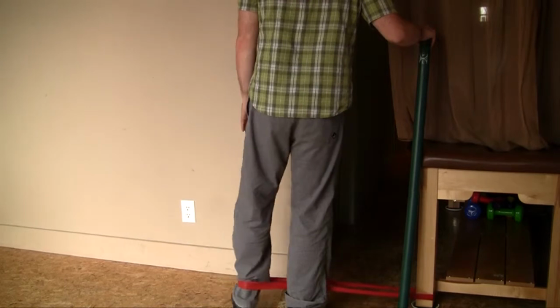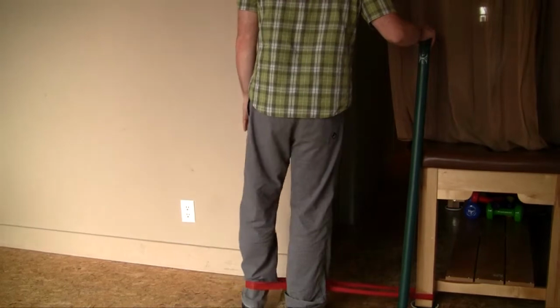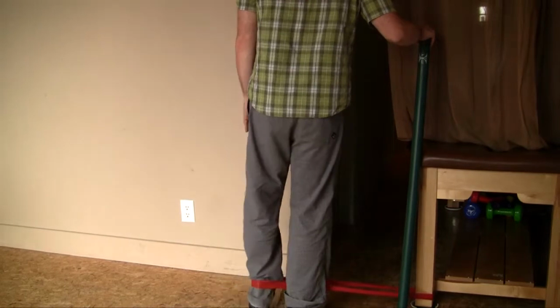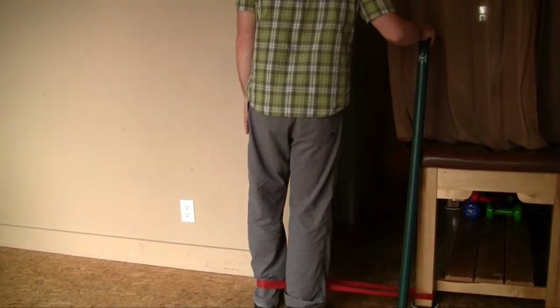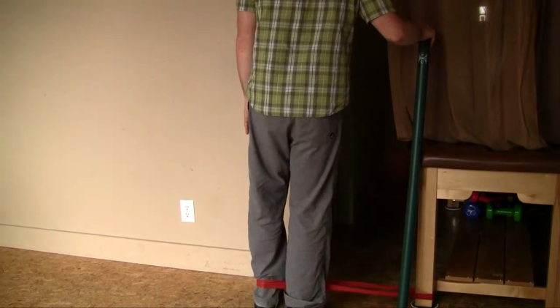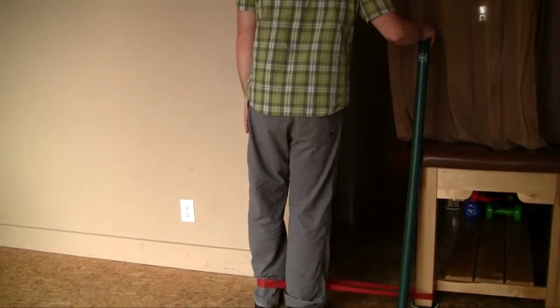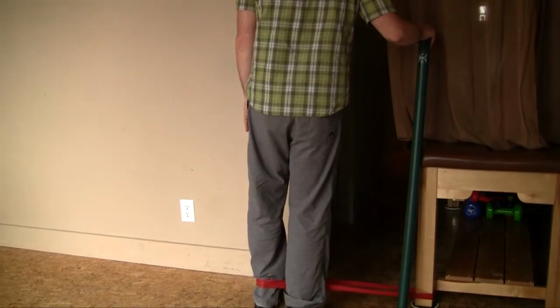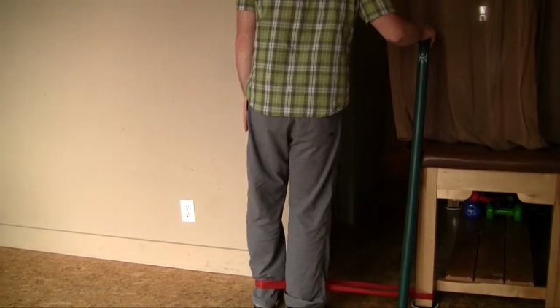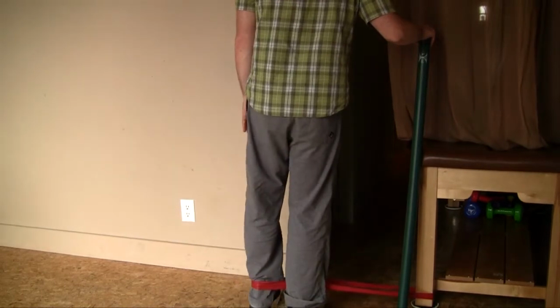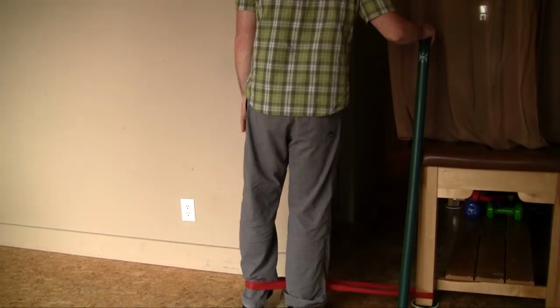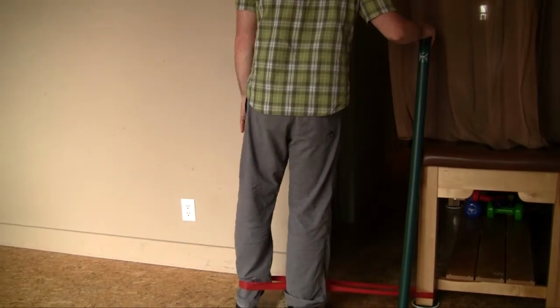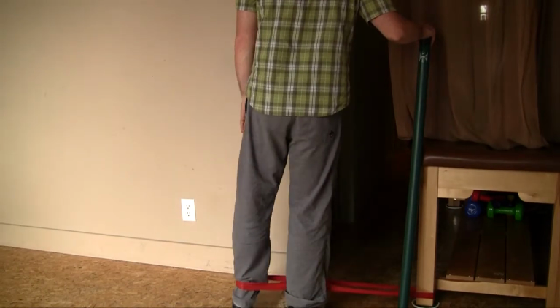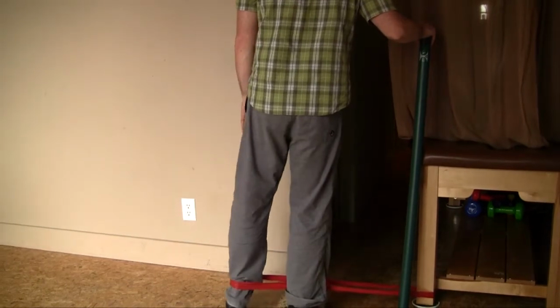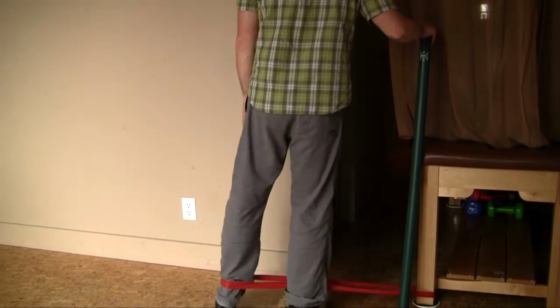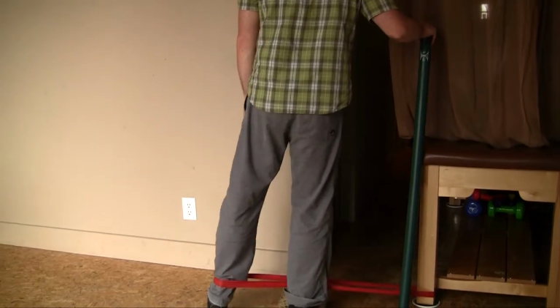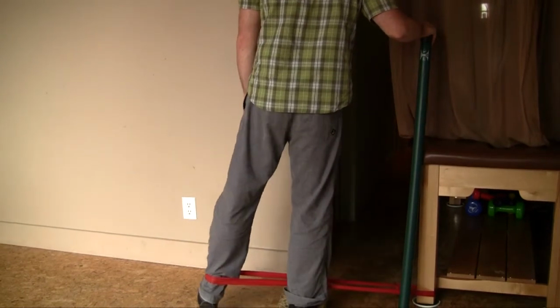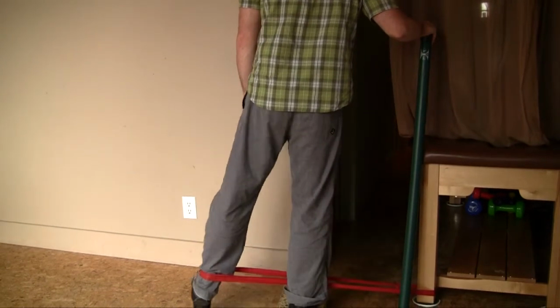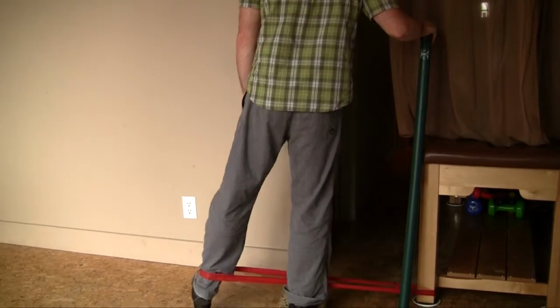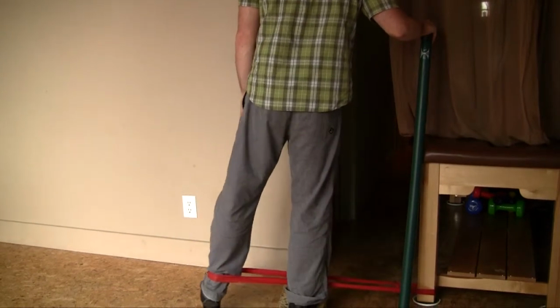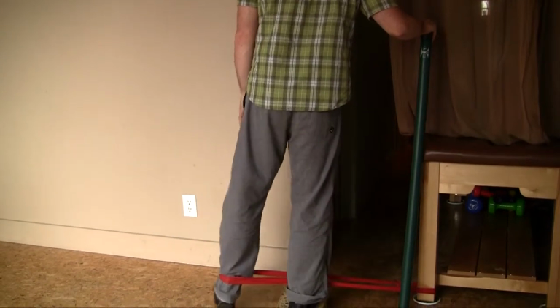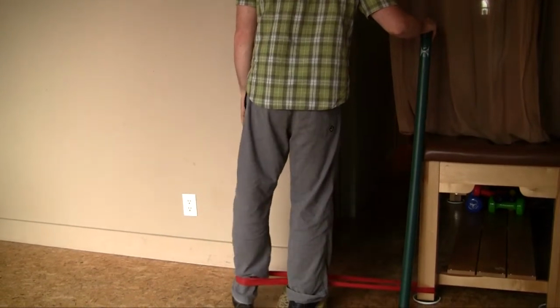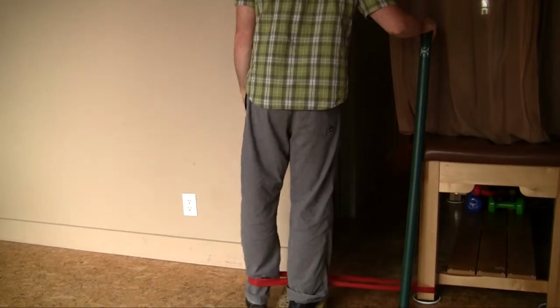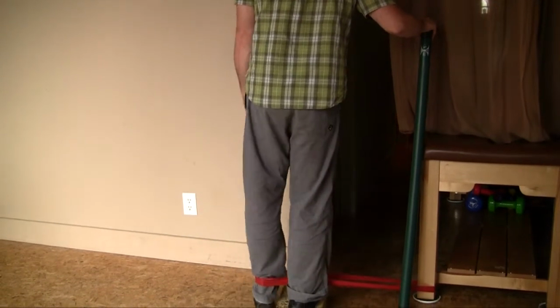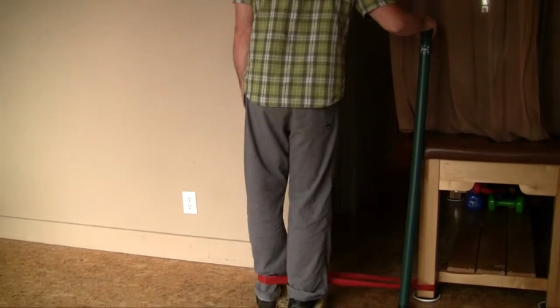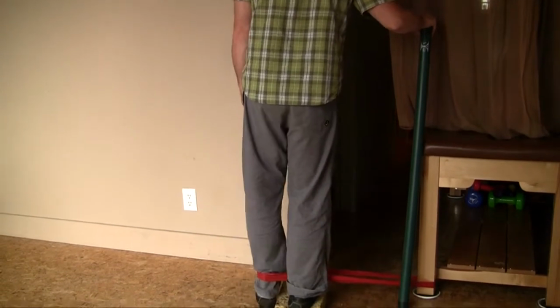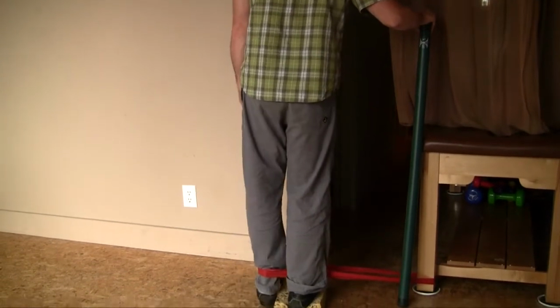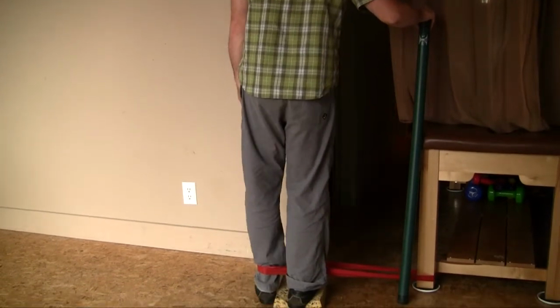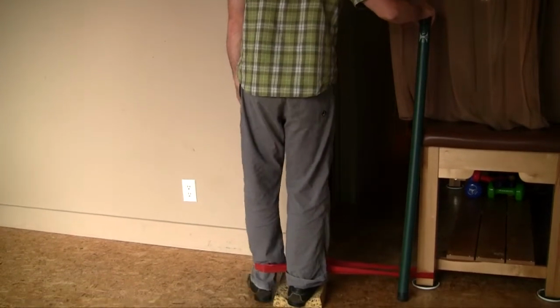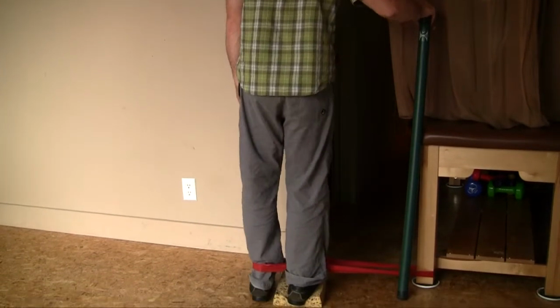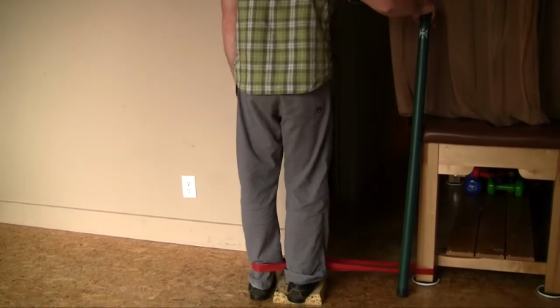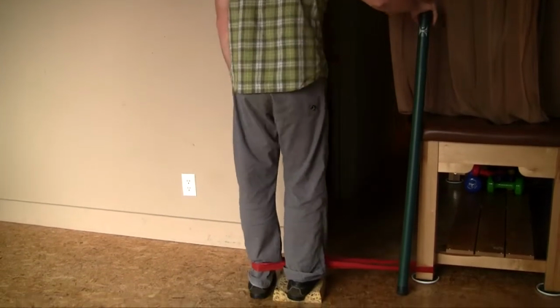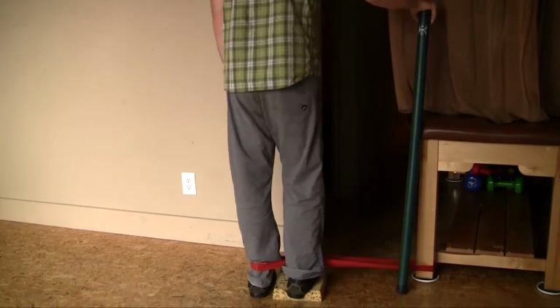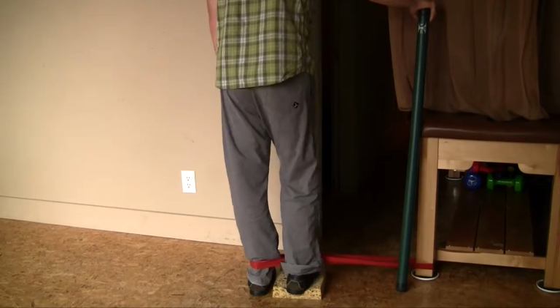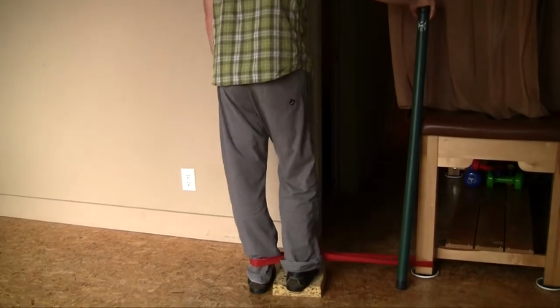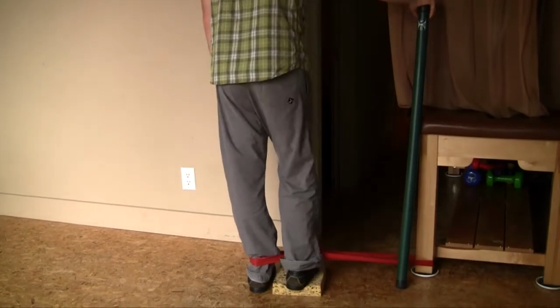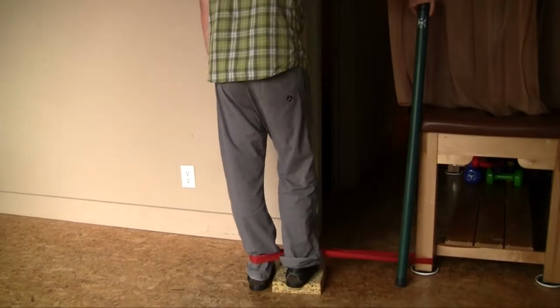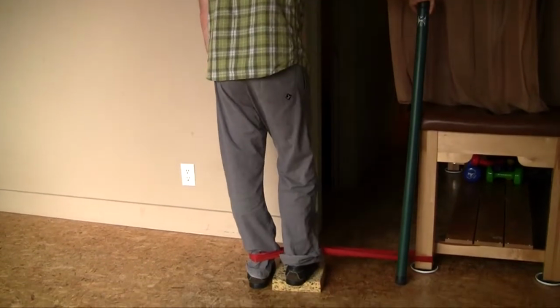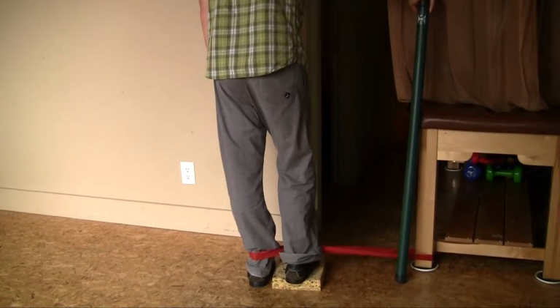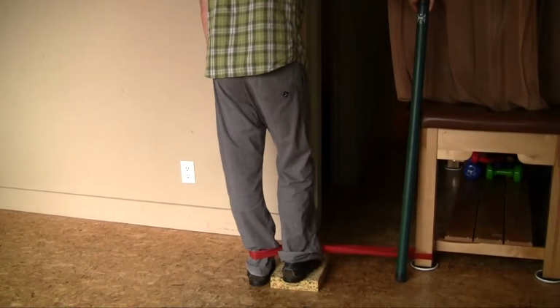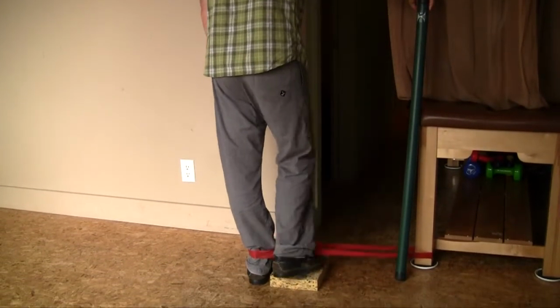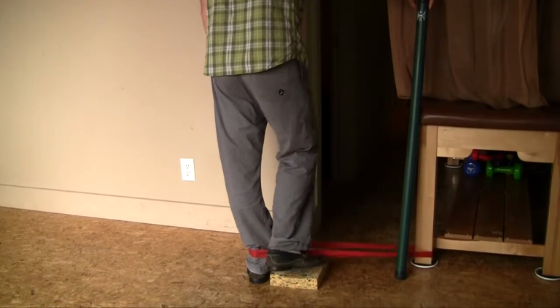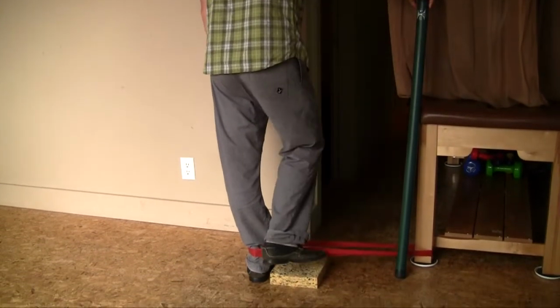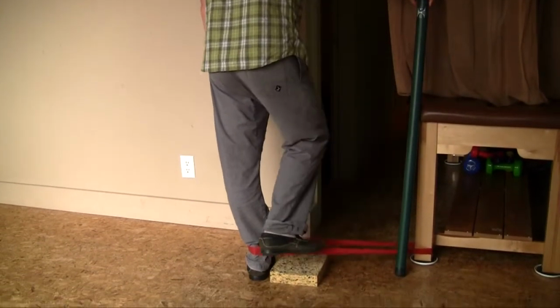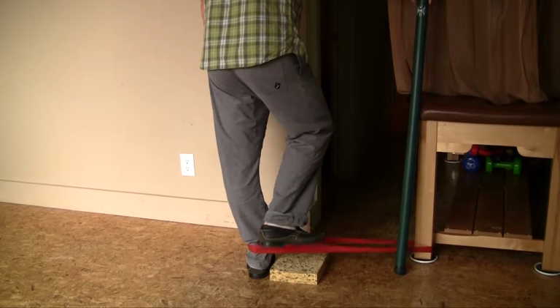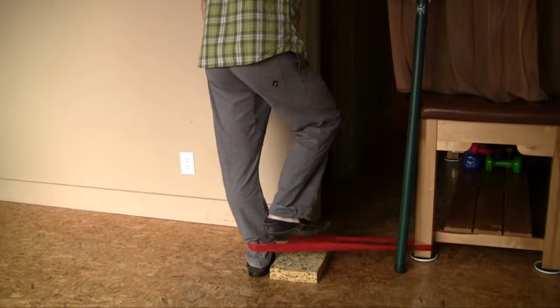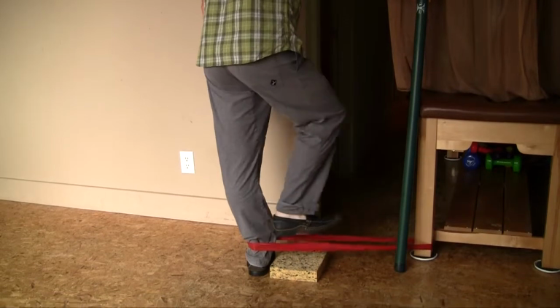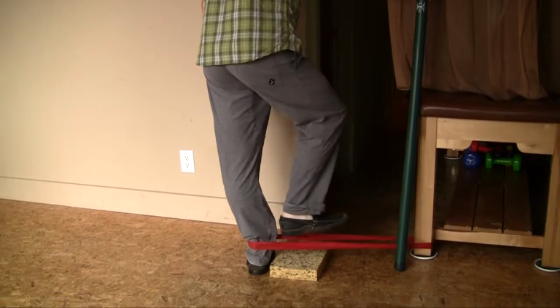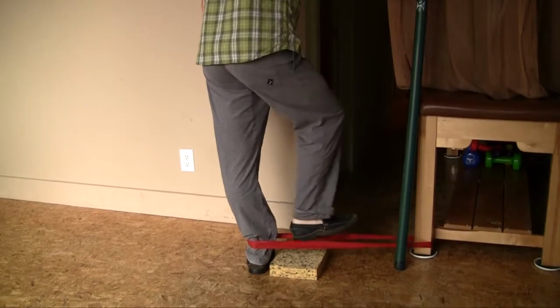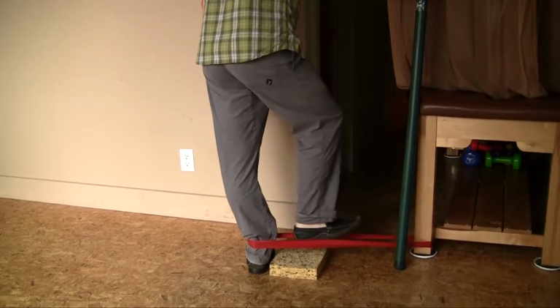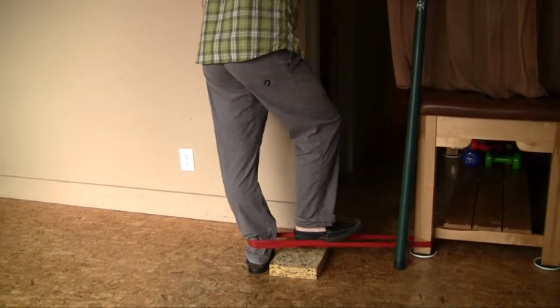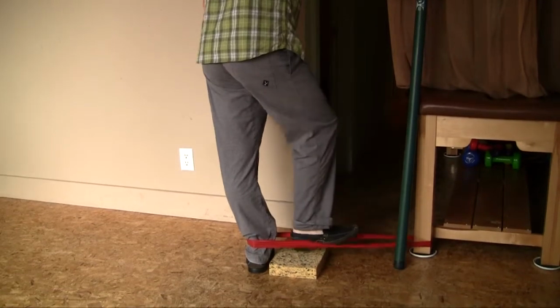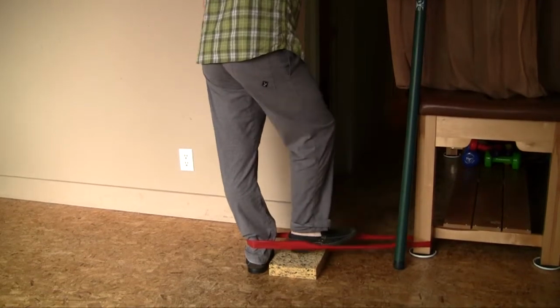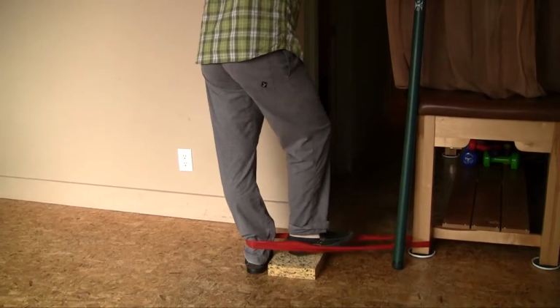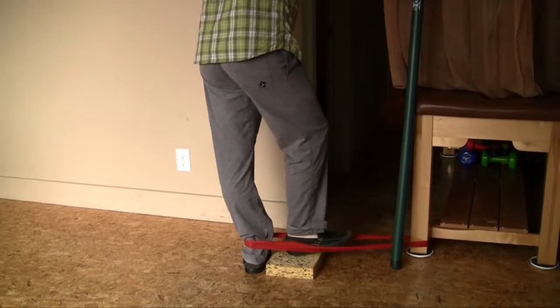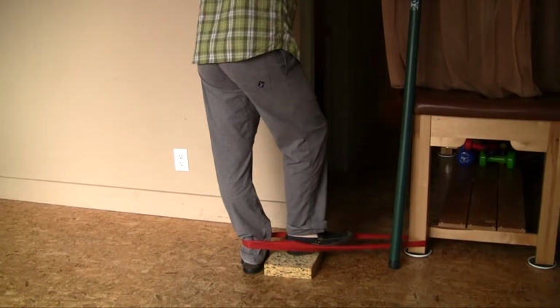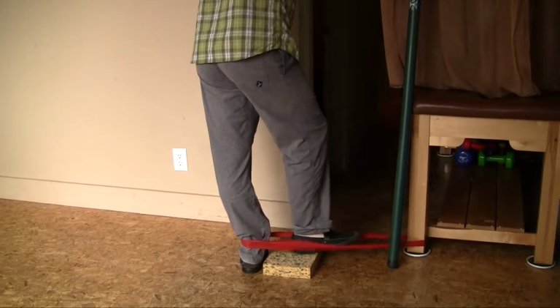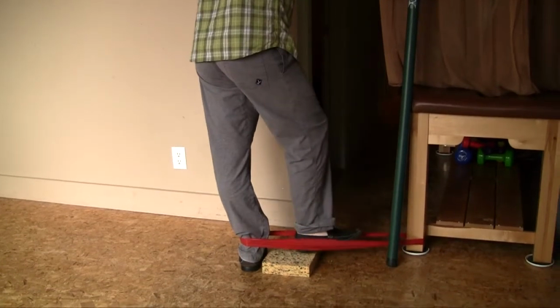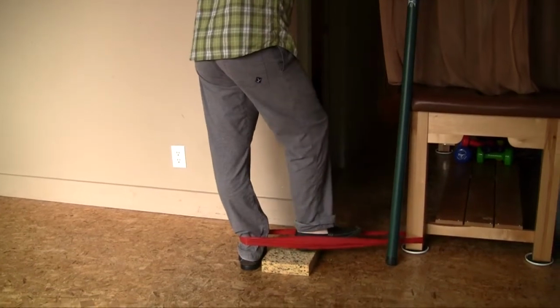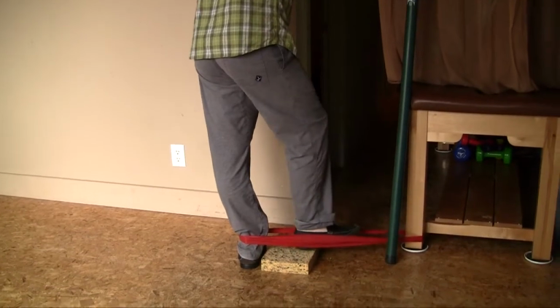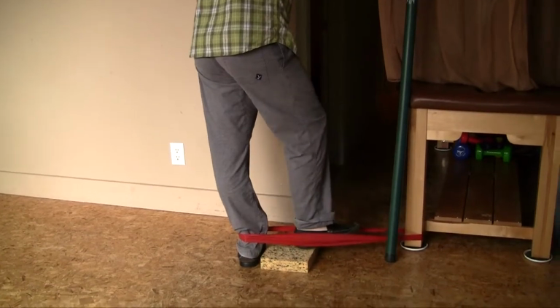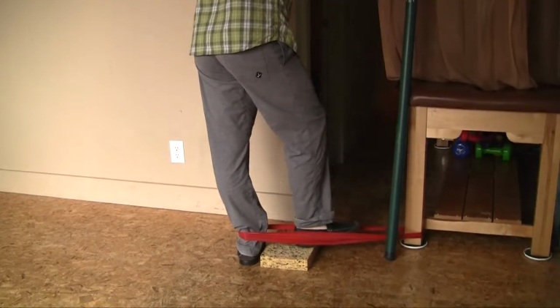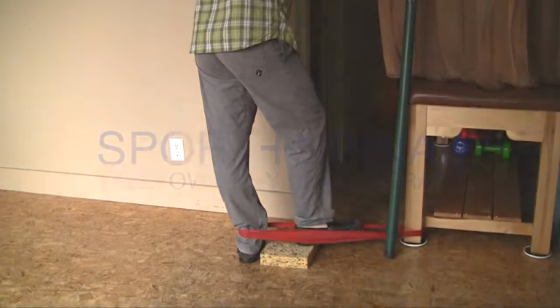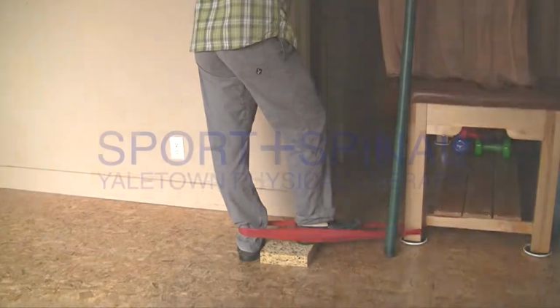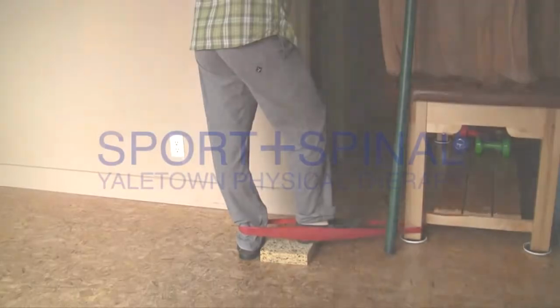I'll usually find that between five and eight repetitions of those three movements are sufficient to get a little bit of strength into those hips. Then I just switch legs.